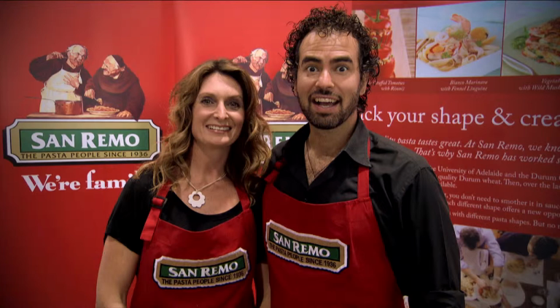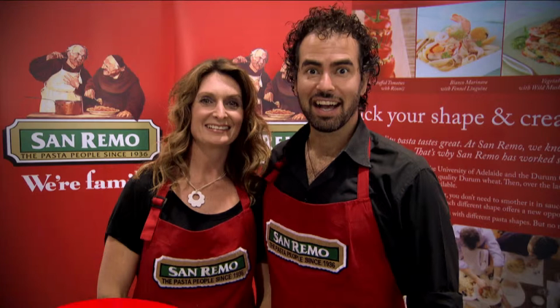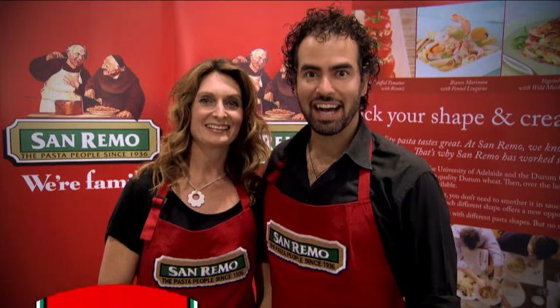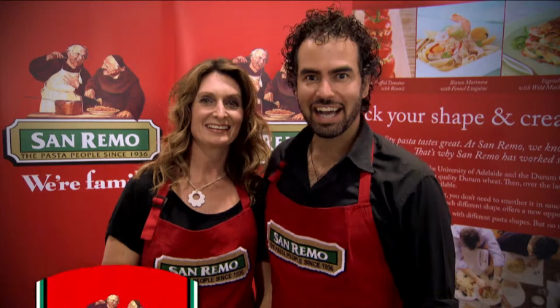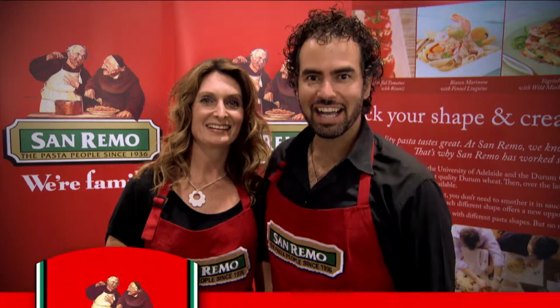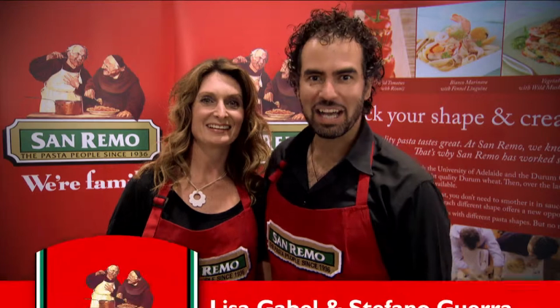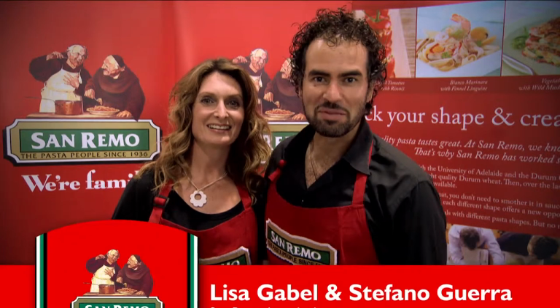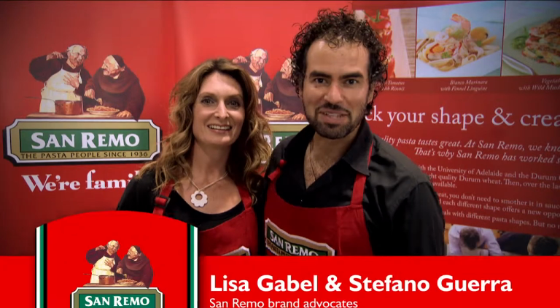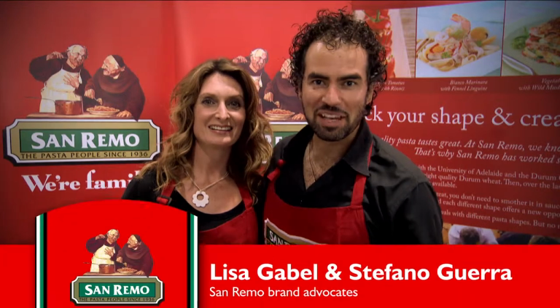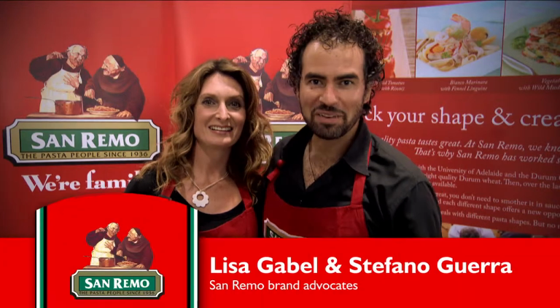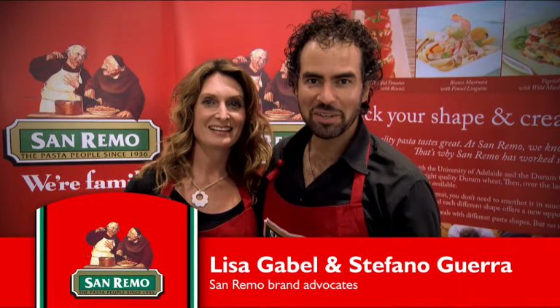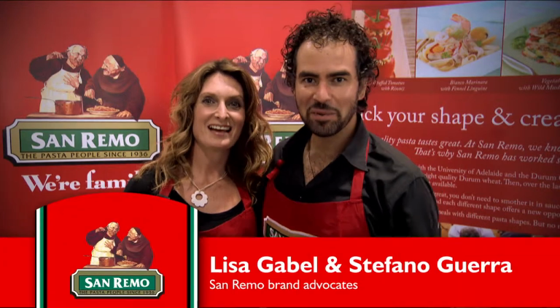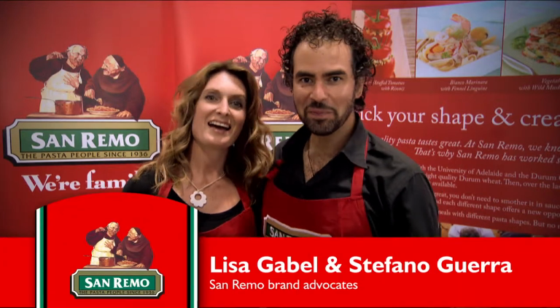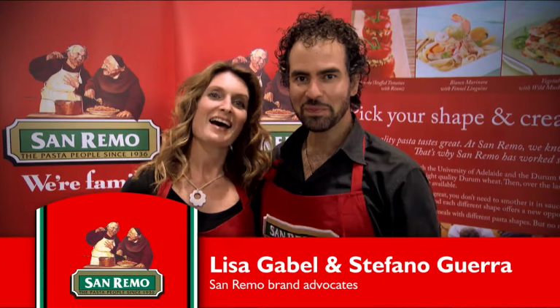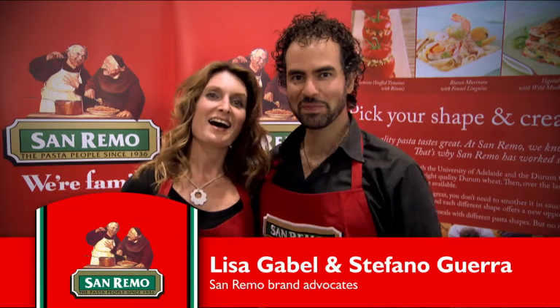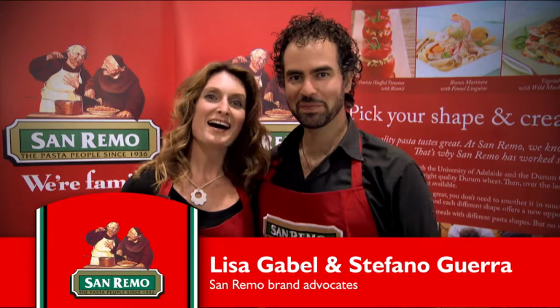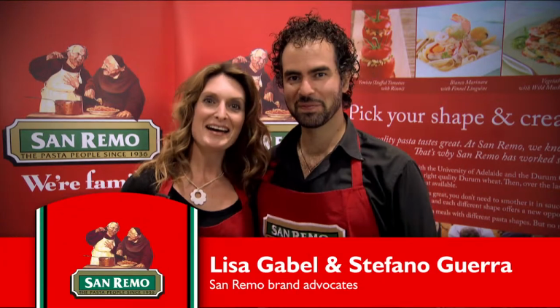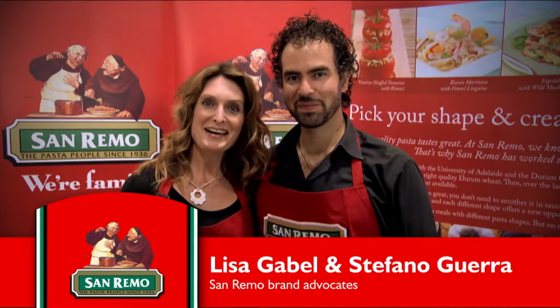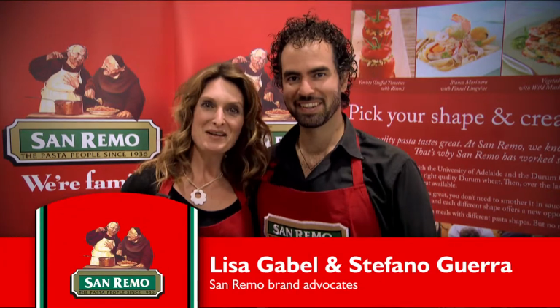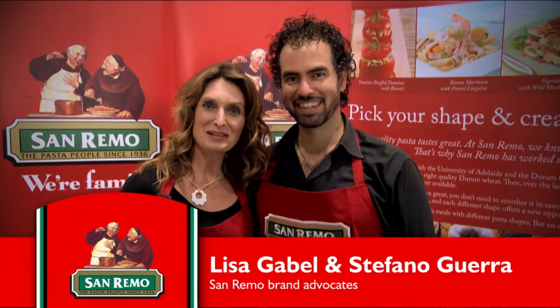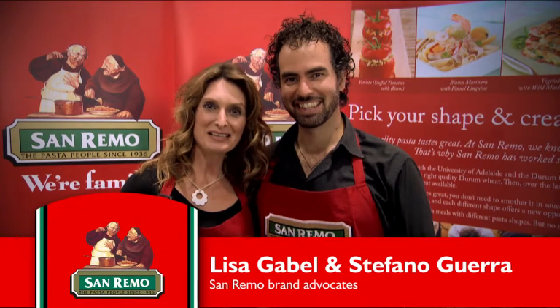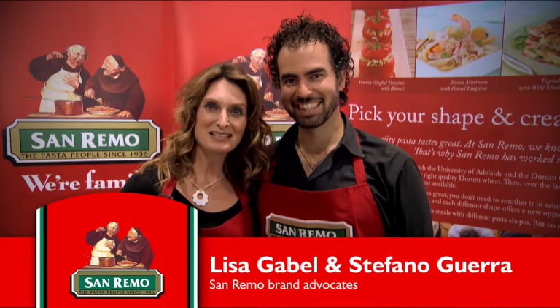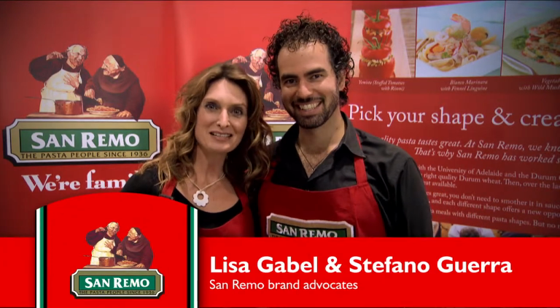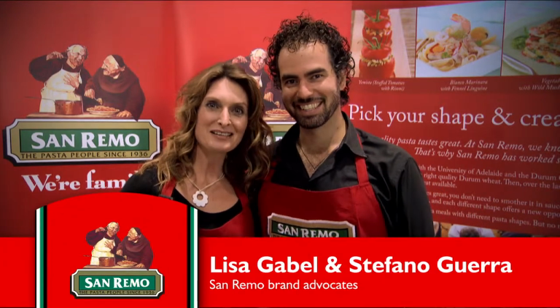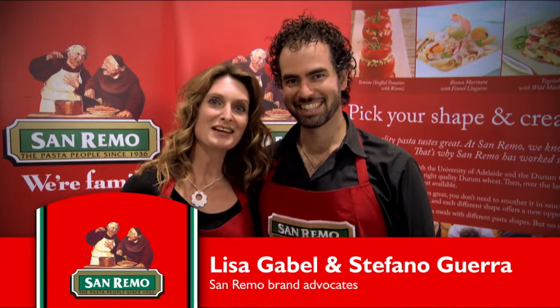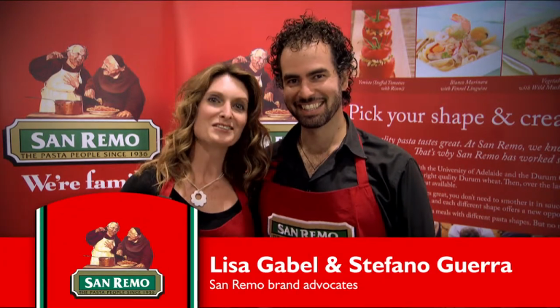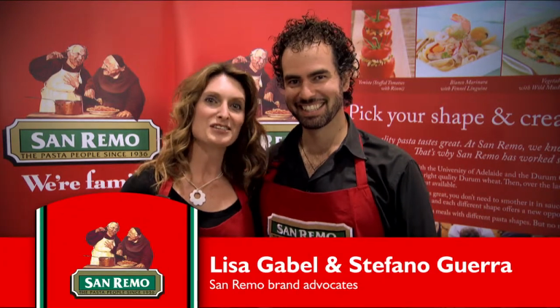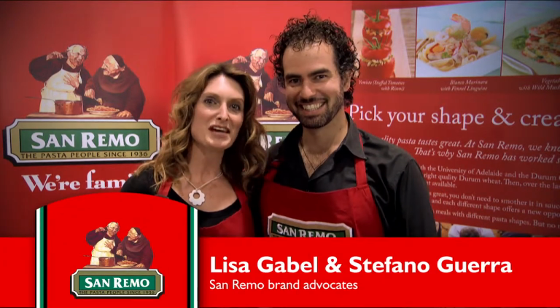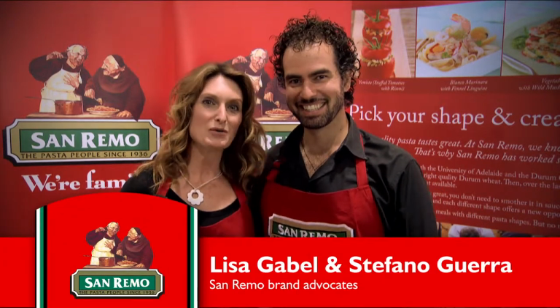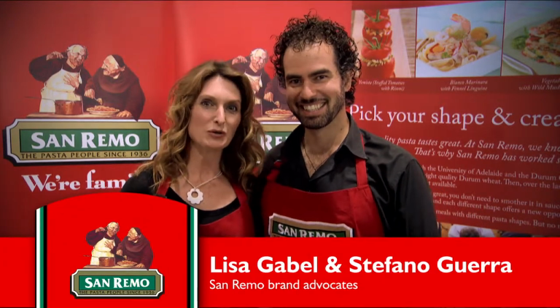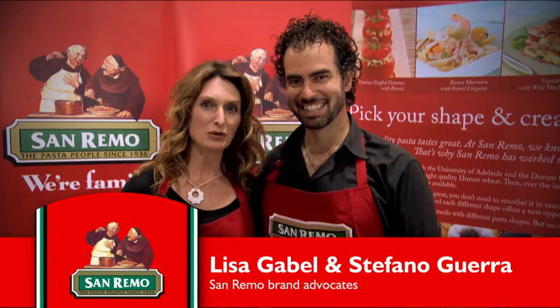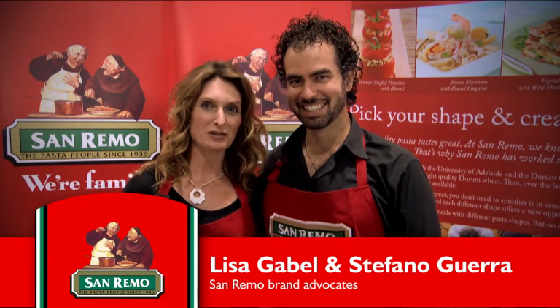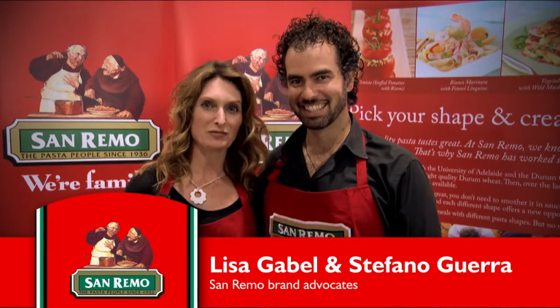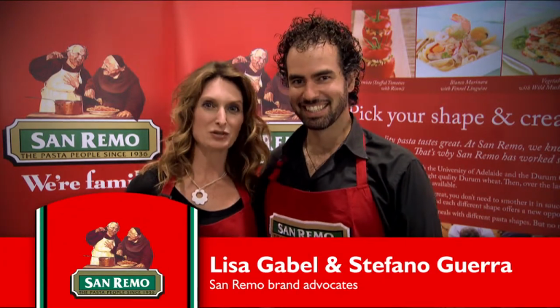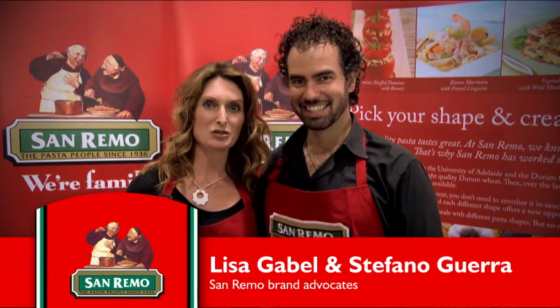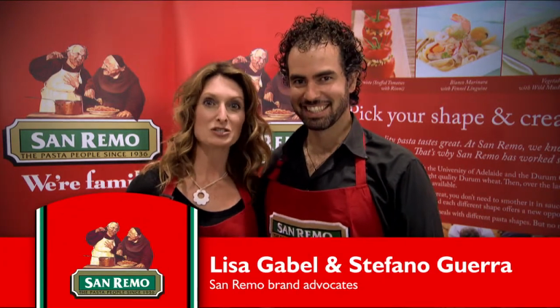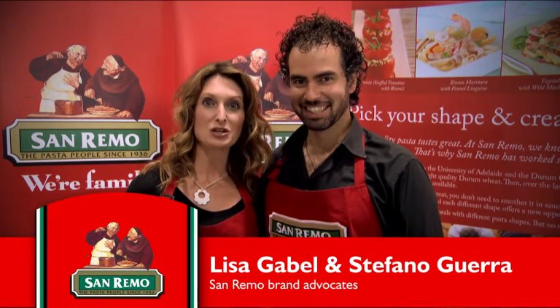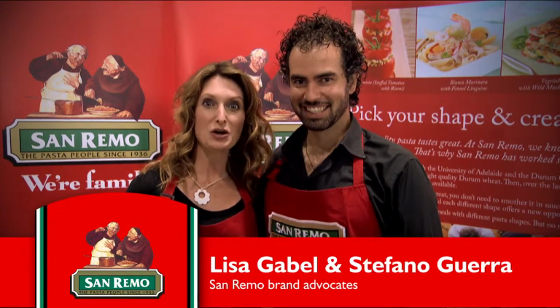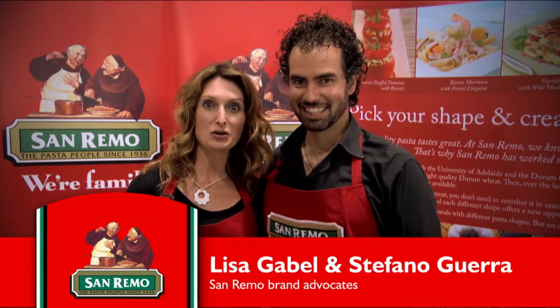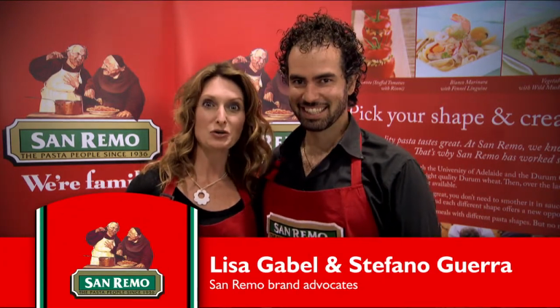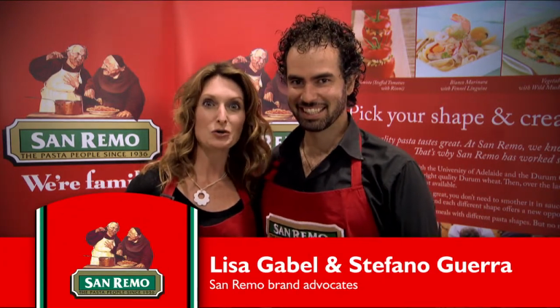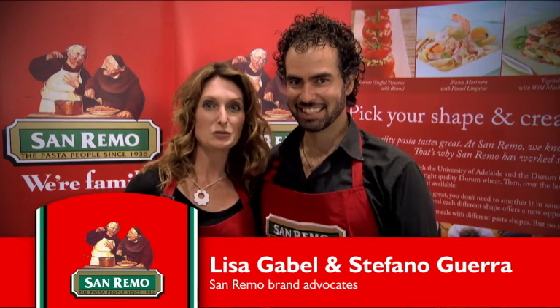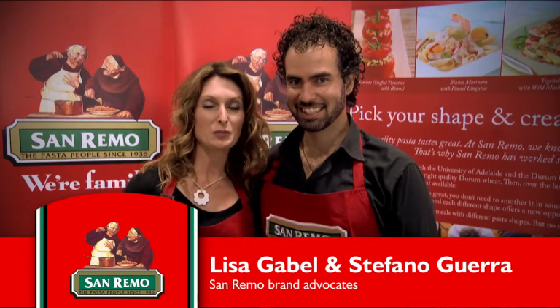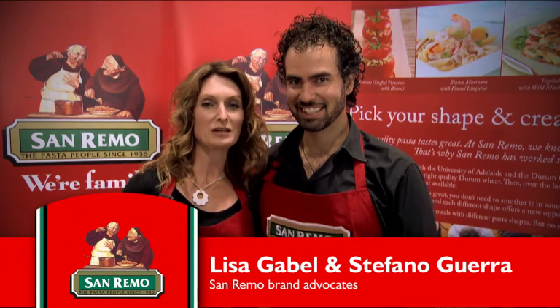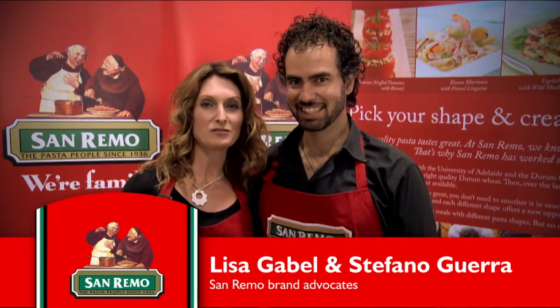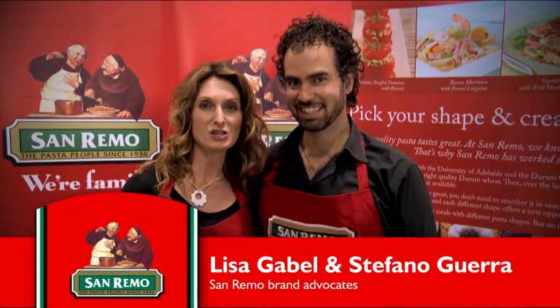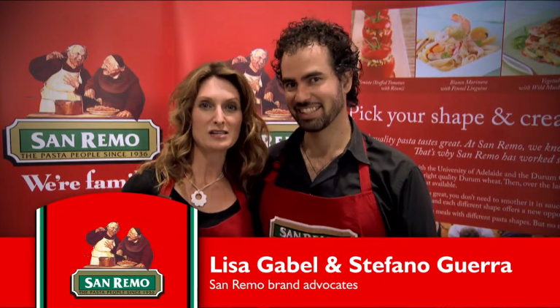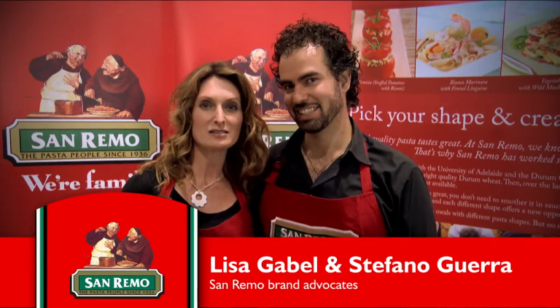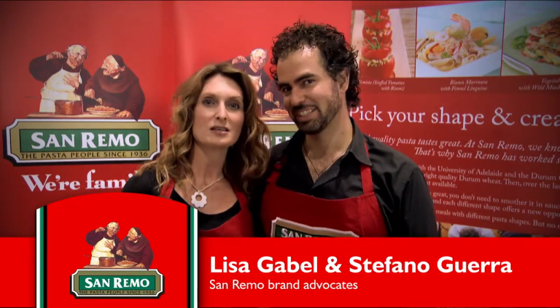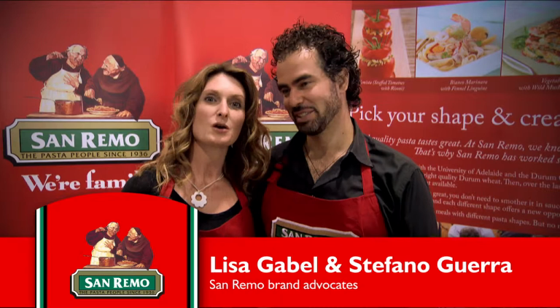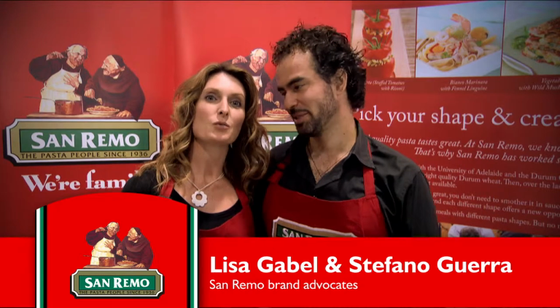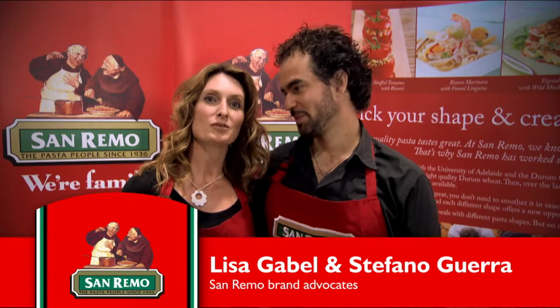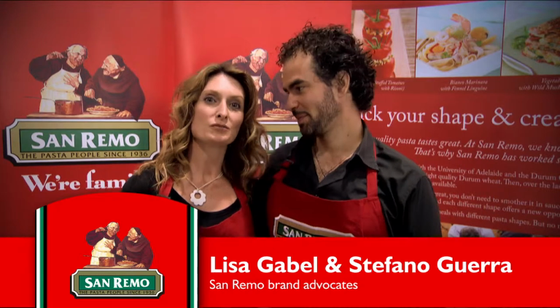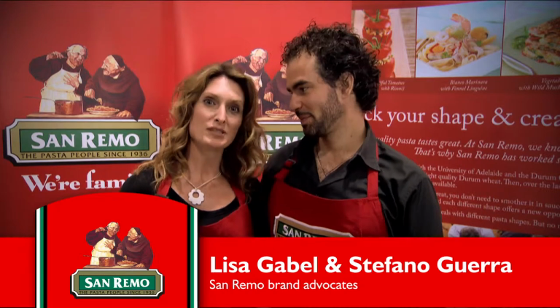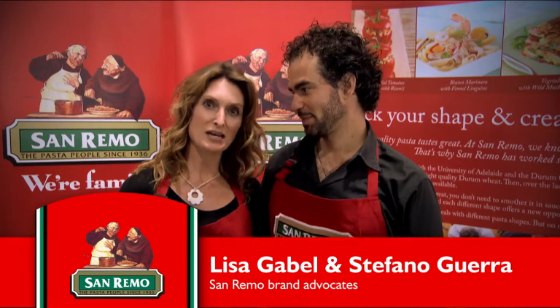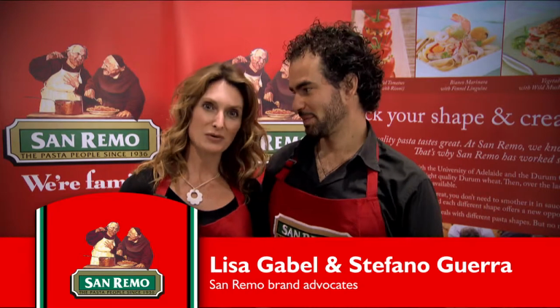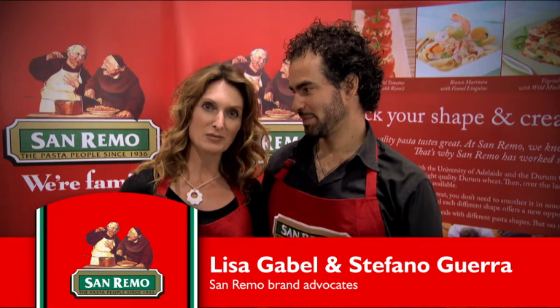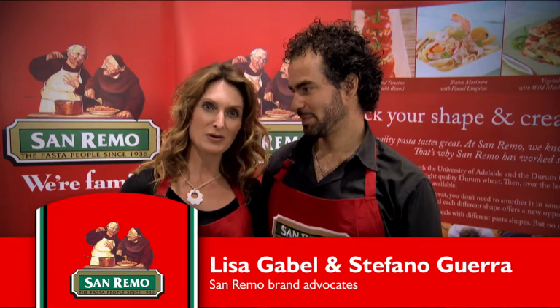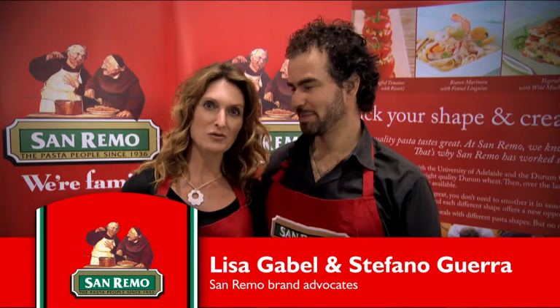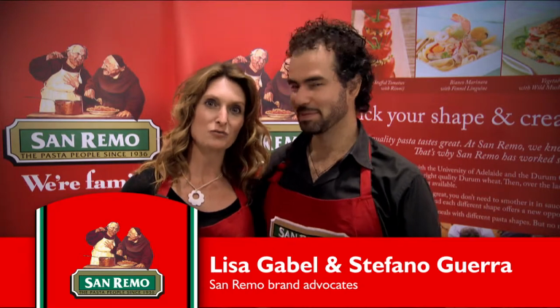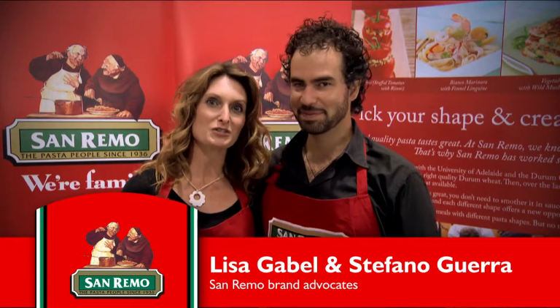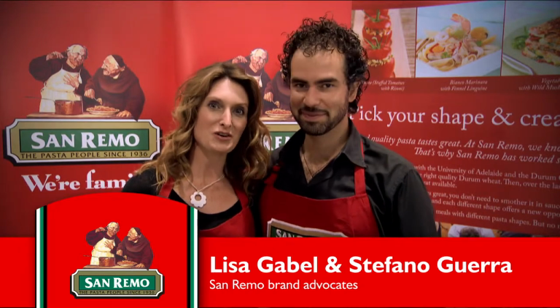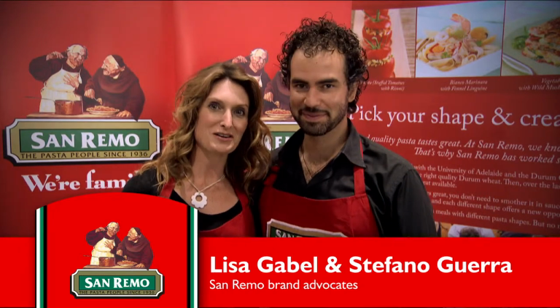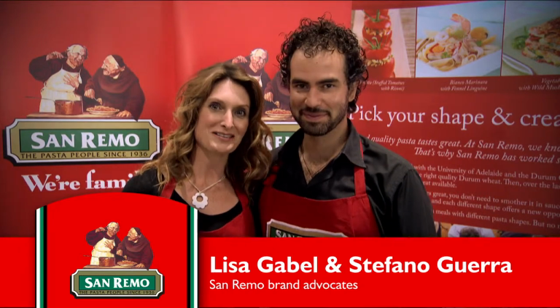Hi, I'm Stefano. Hi, I'm Lisa, and today we're cooking for you slow-cooked beef cheeks with San Remo Rizzoni.